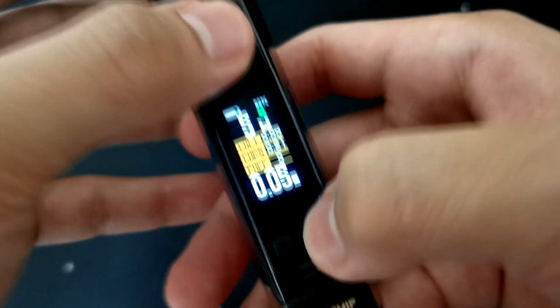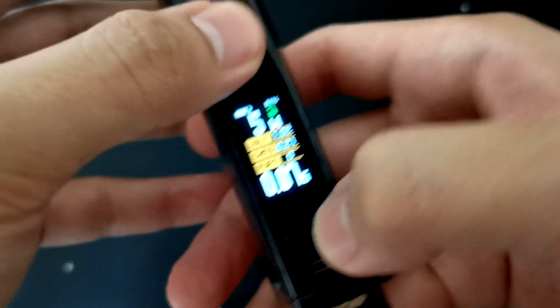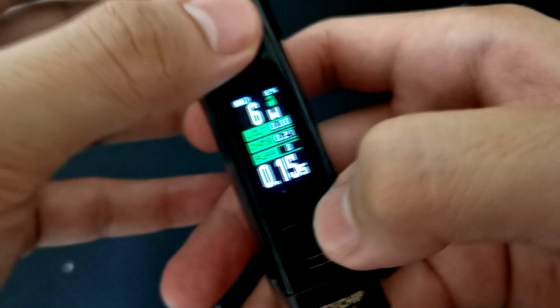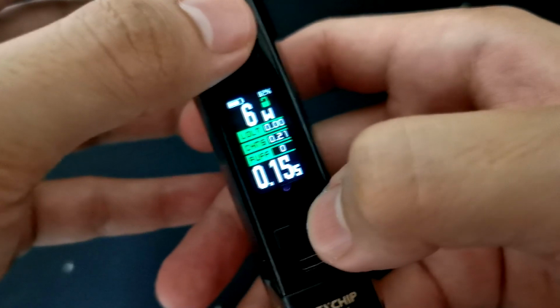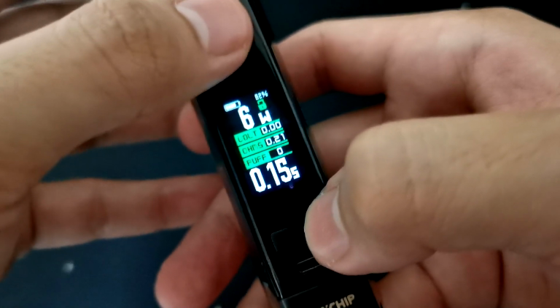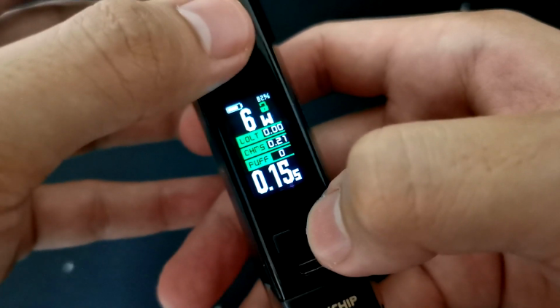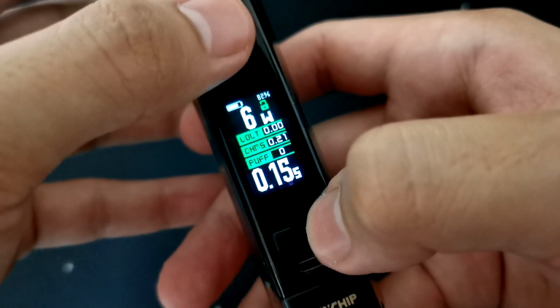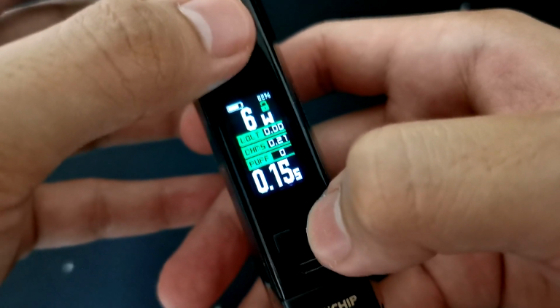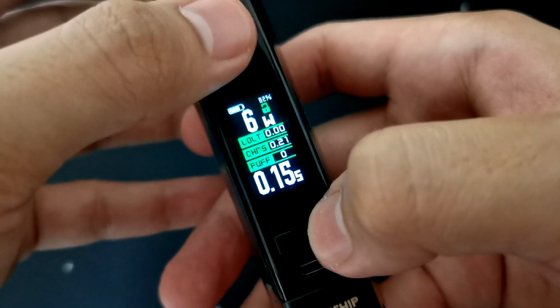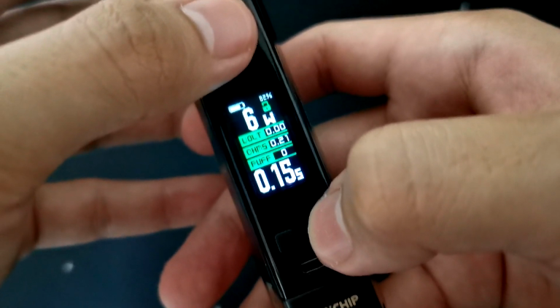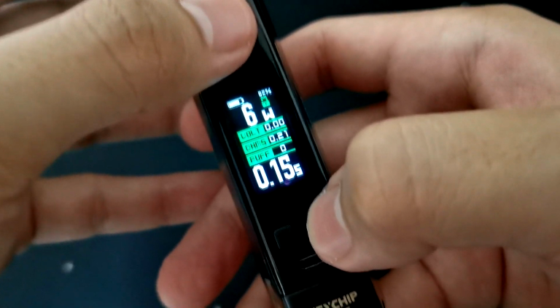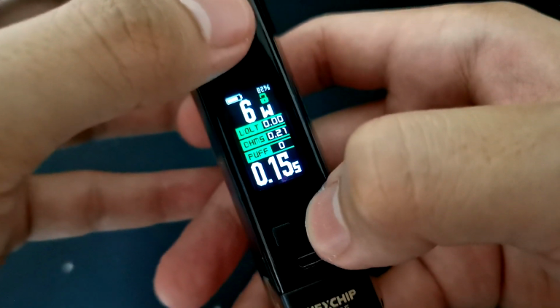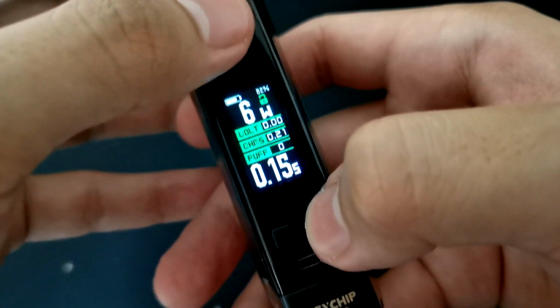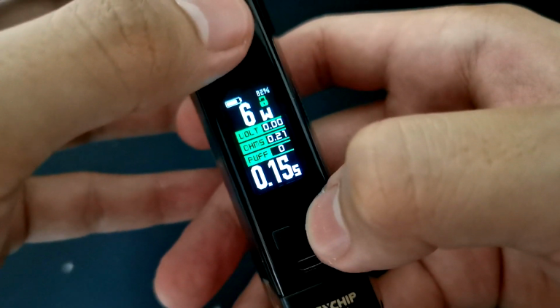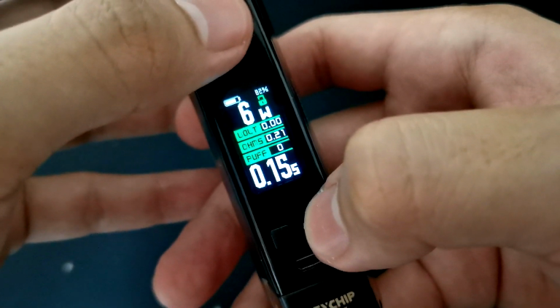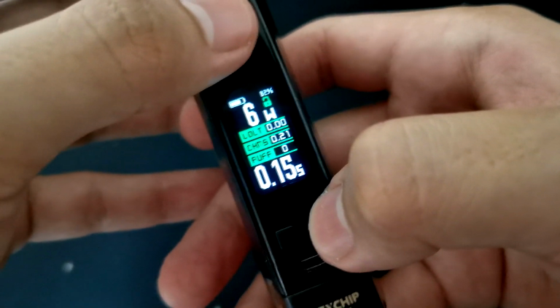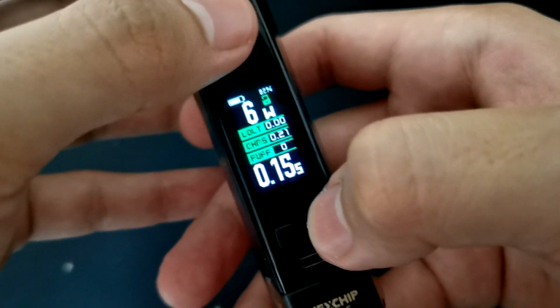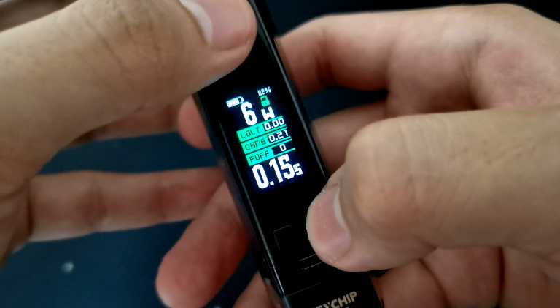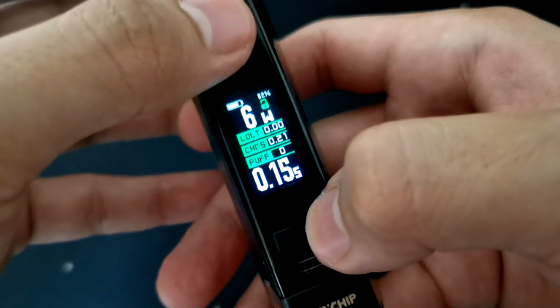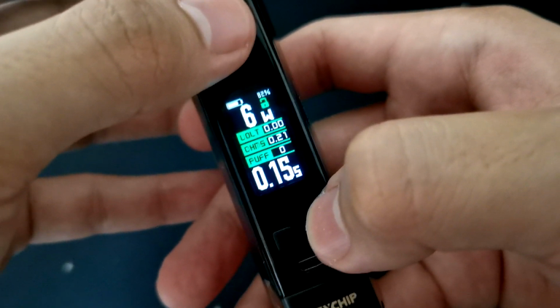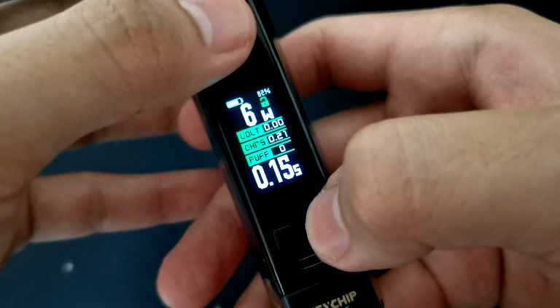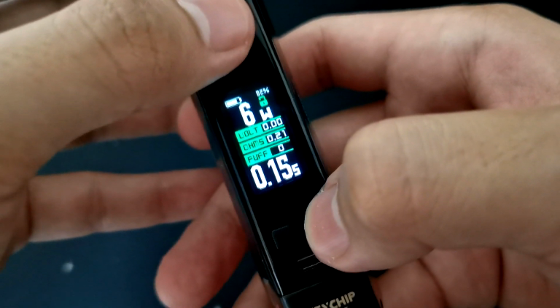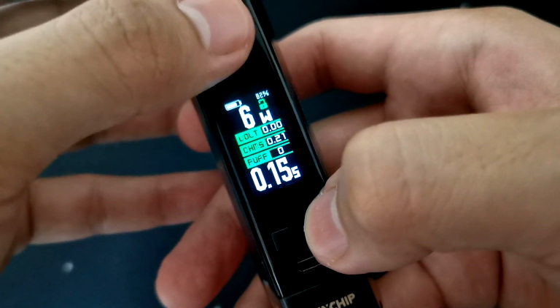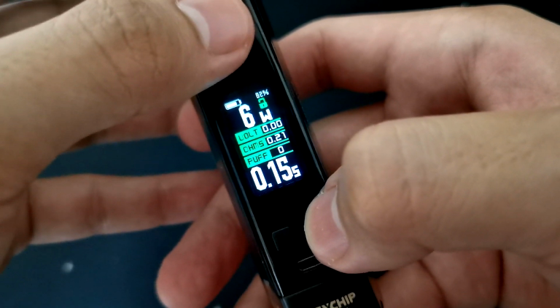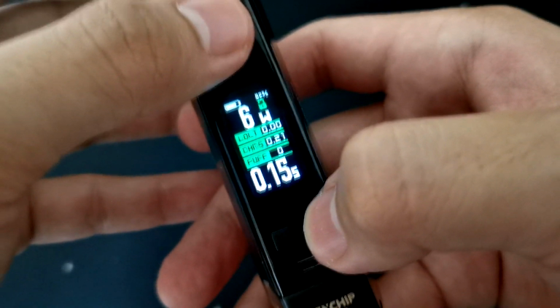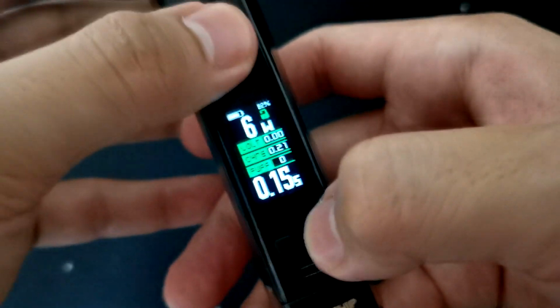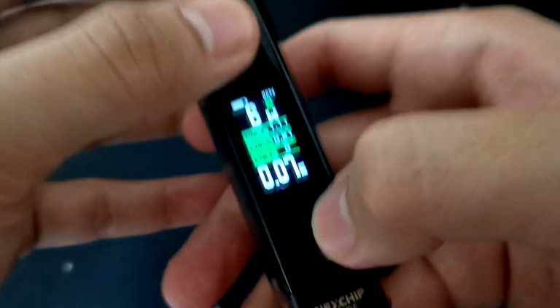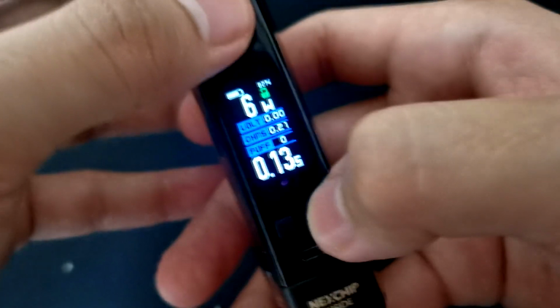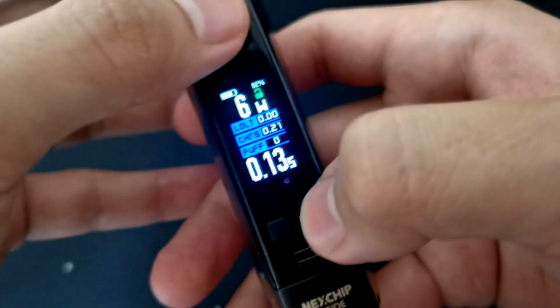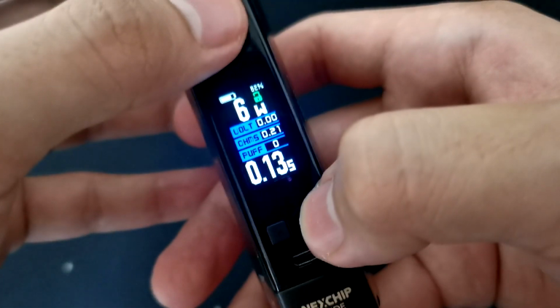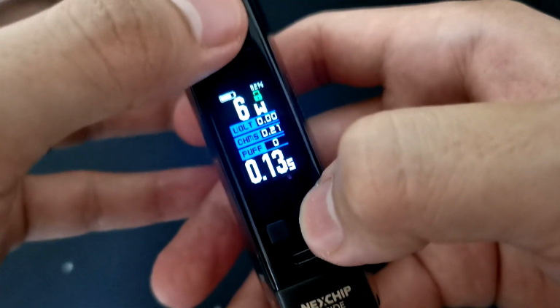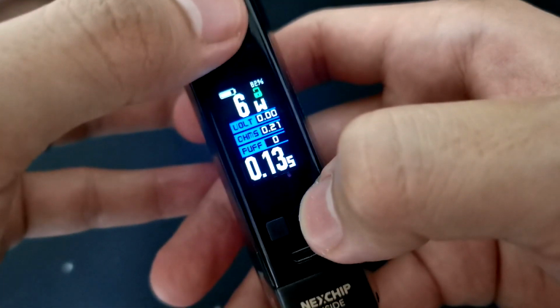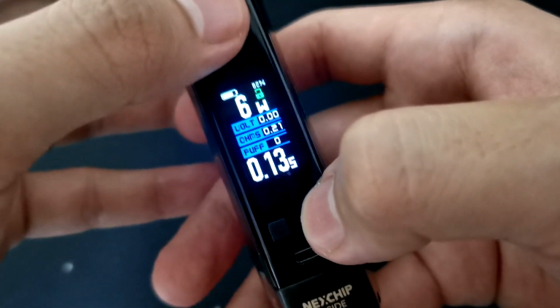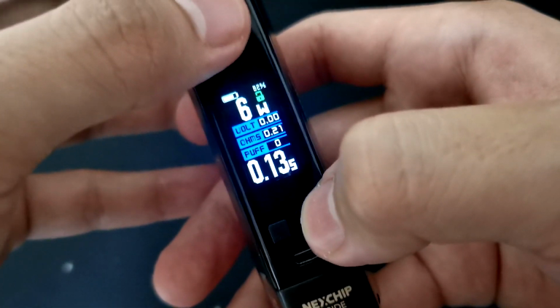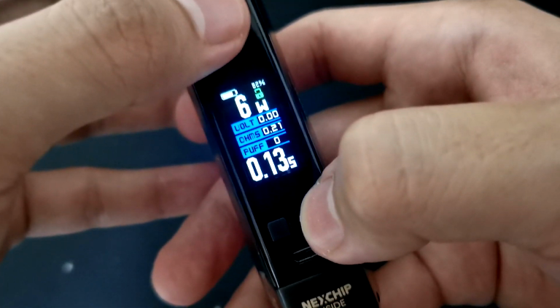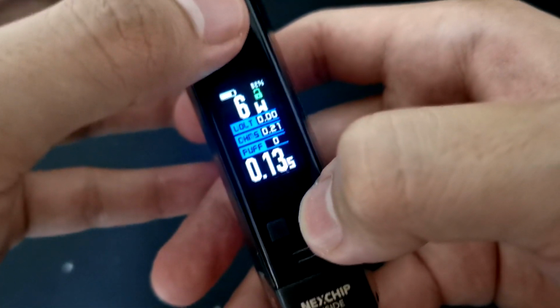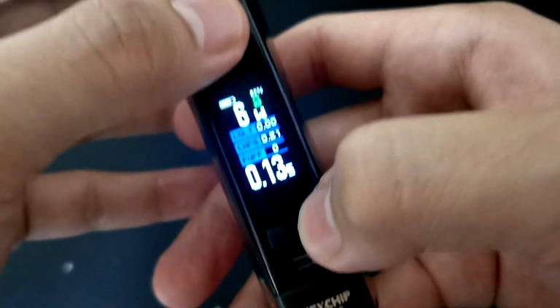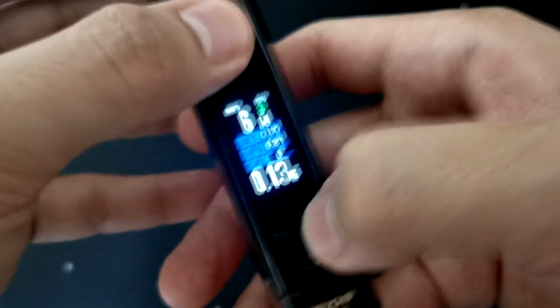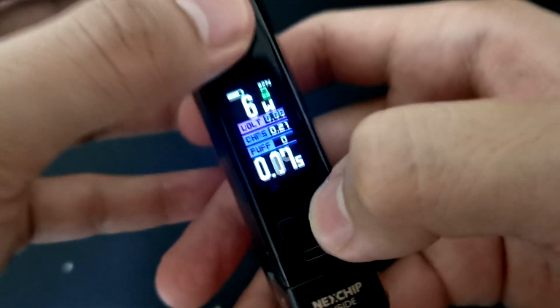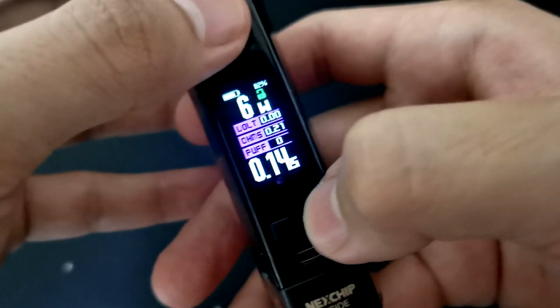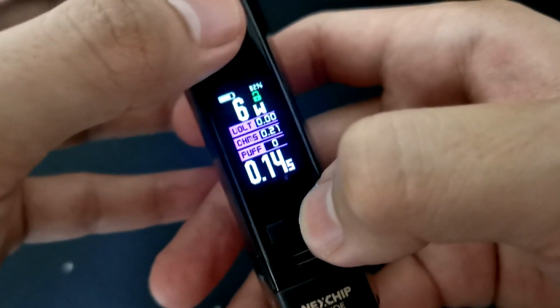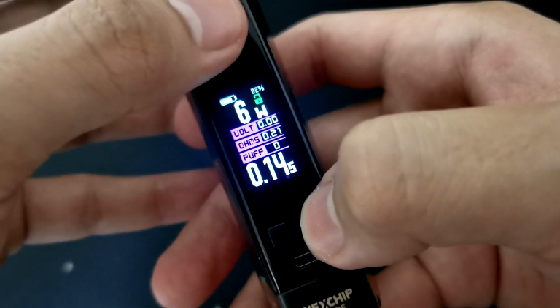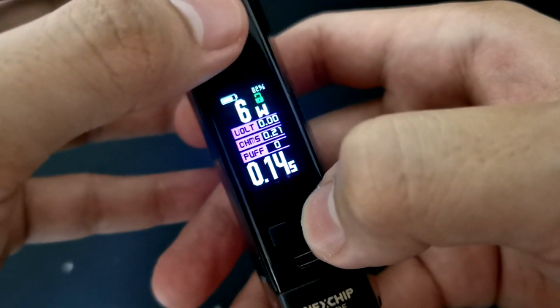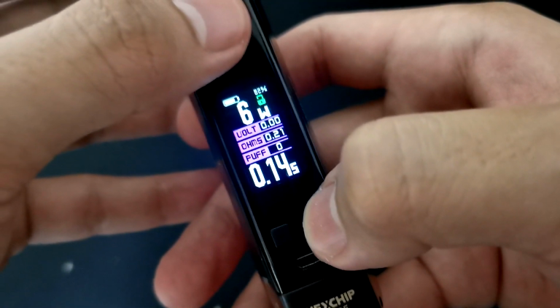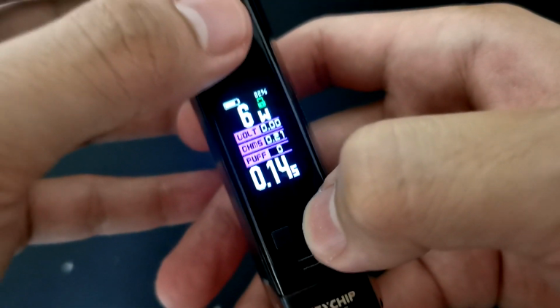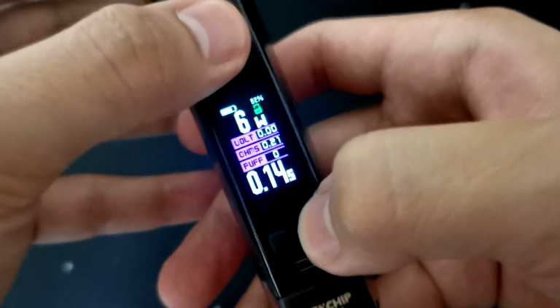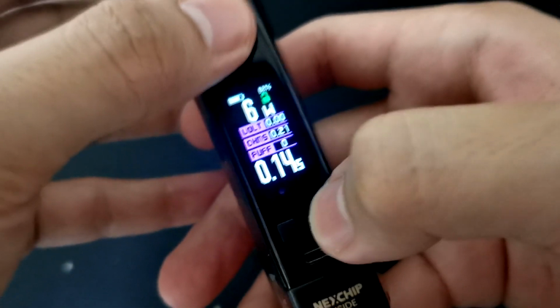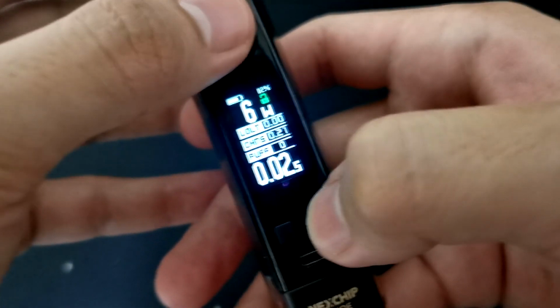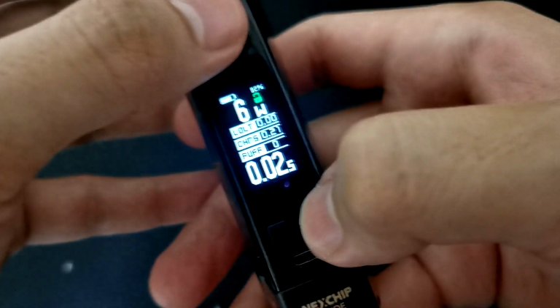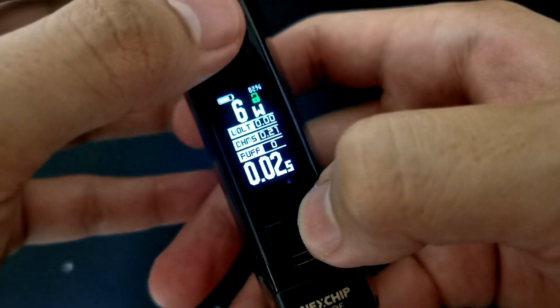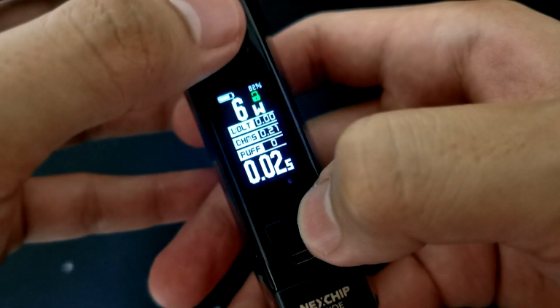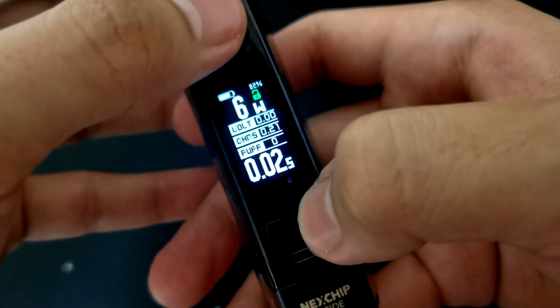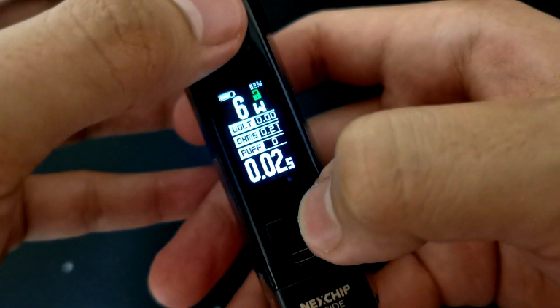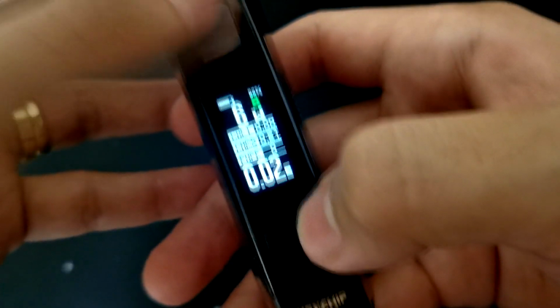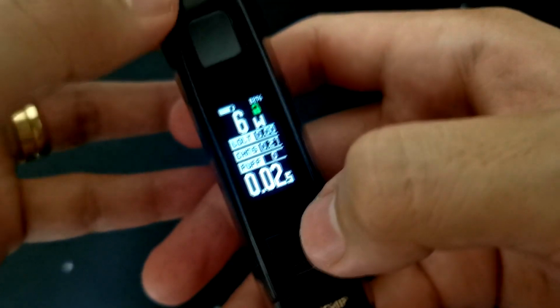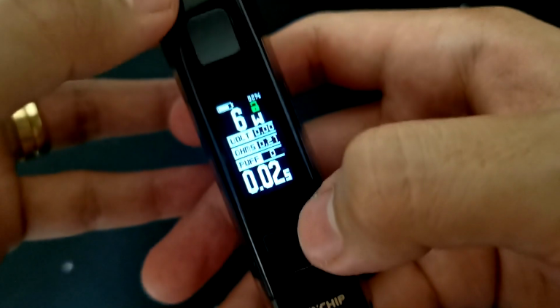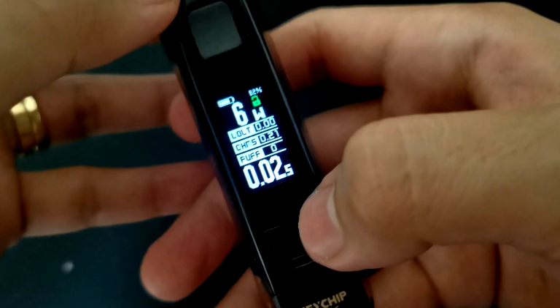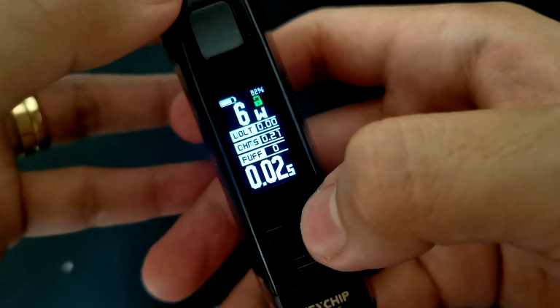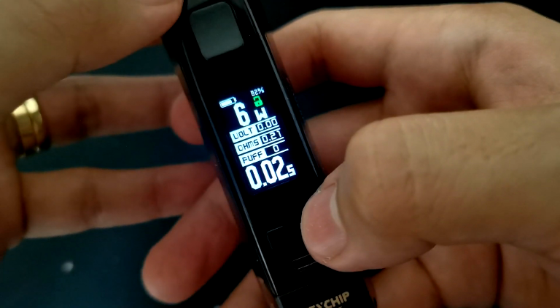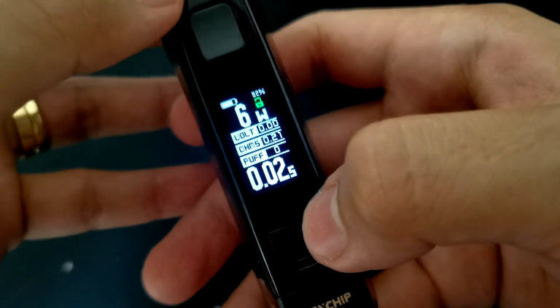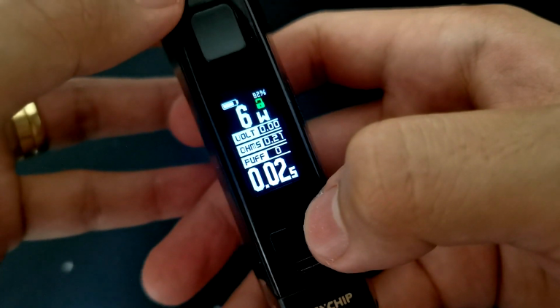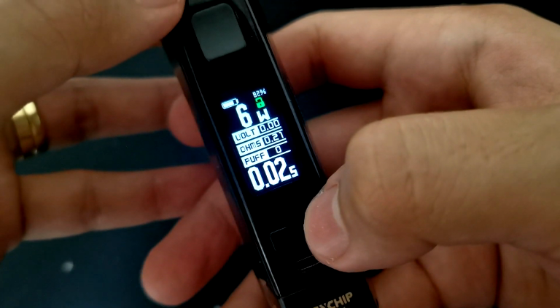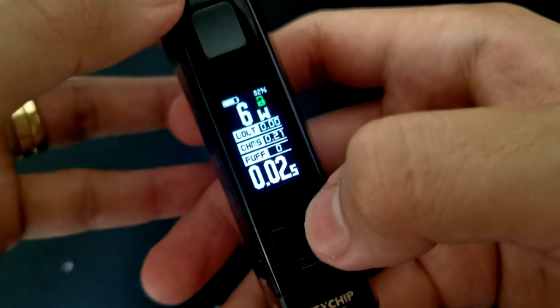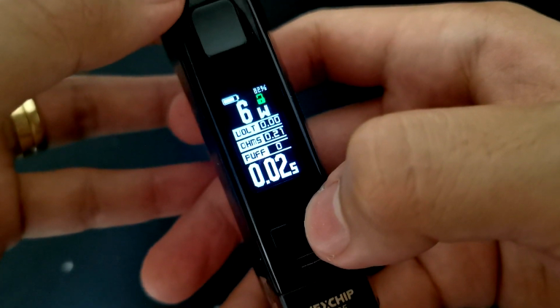To clear the puff mga ka-vapers, press nyo lang po yung fire button and then the minus button at the same time. Color theme selection mga ka-vapers — just press lang po yung fire button and then the plus button at the same time. Magpapalit-palit po sya ng iba't-ibang color — depende po sa gusto nyo pong kulay. Para sa akin, ma-white ko na lang sya.